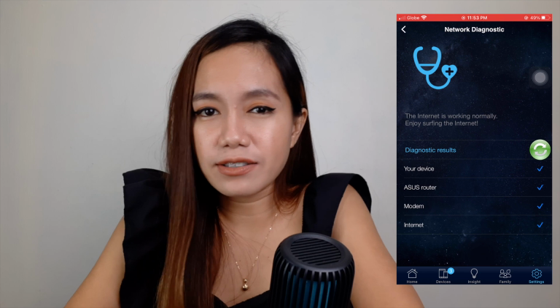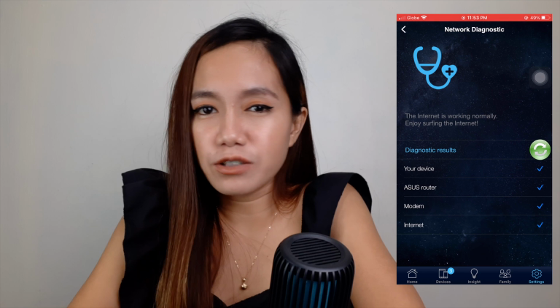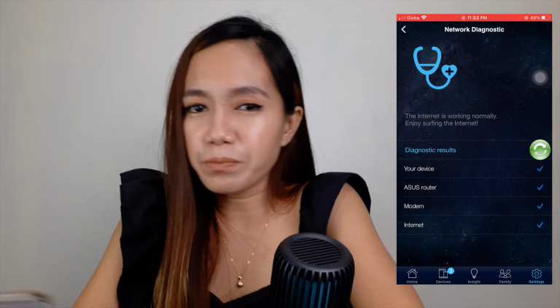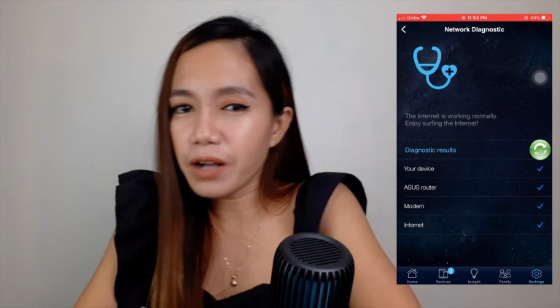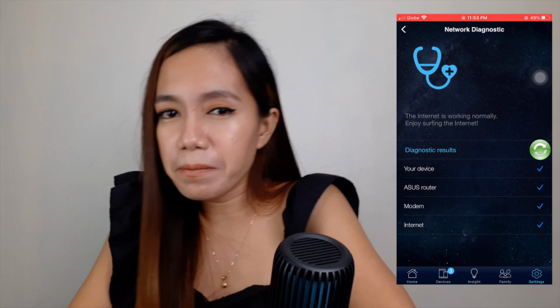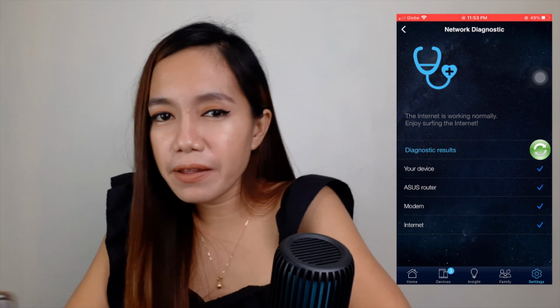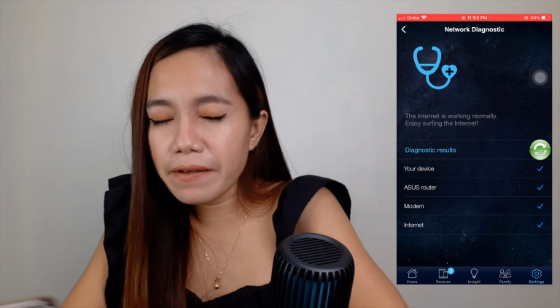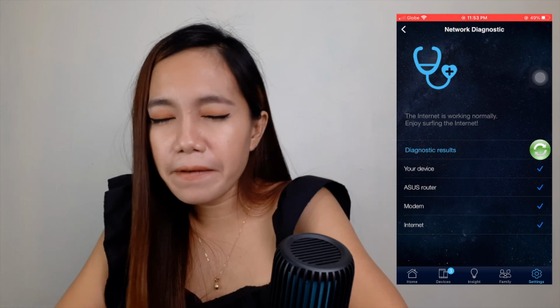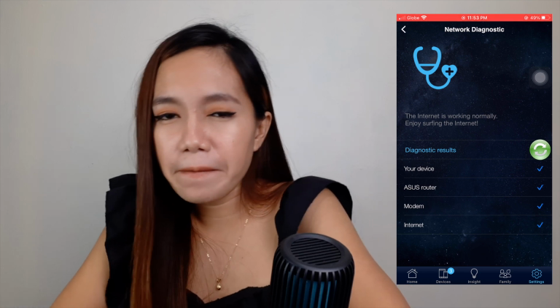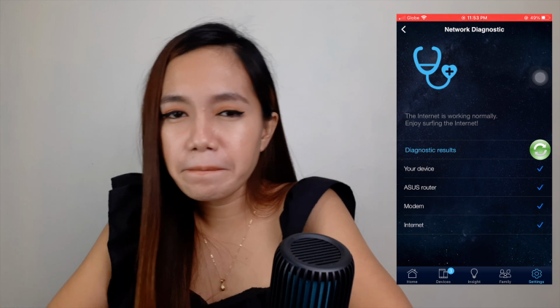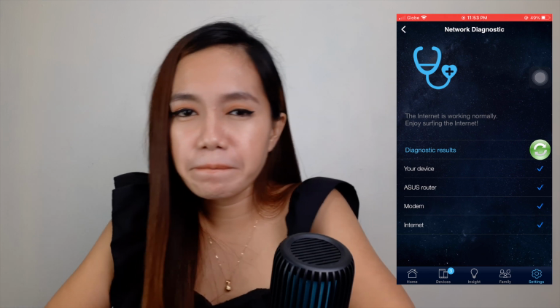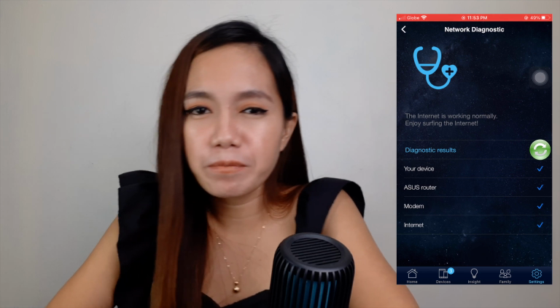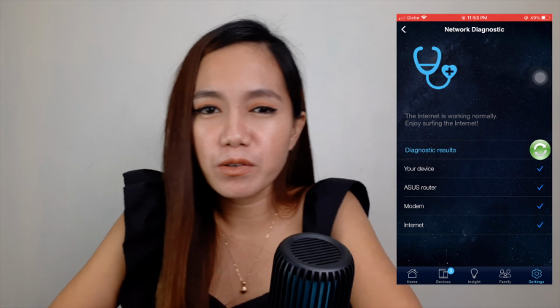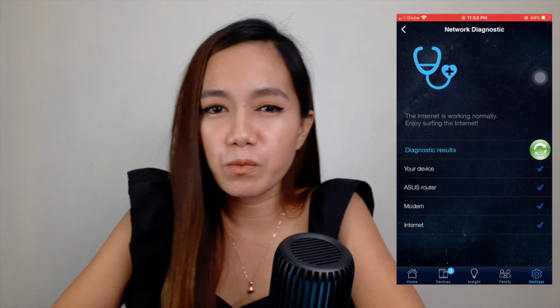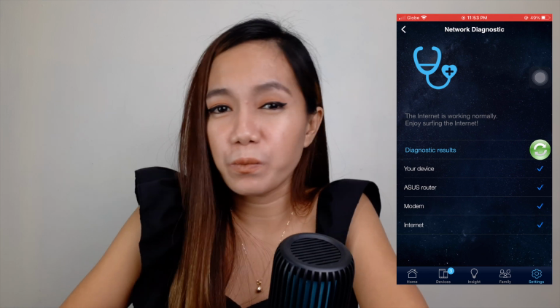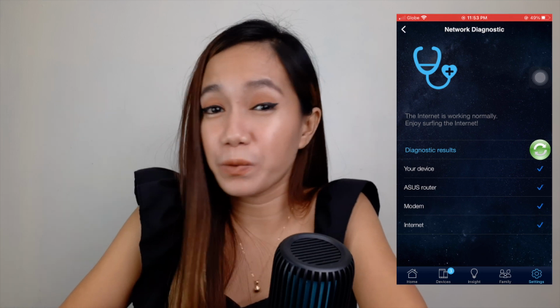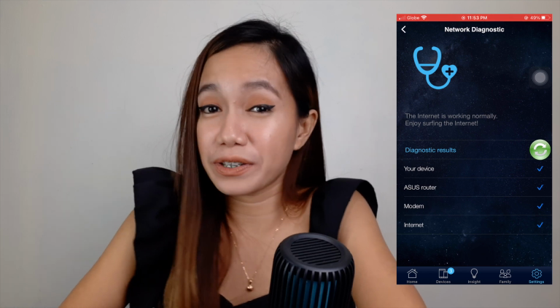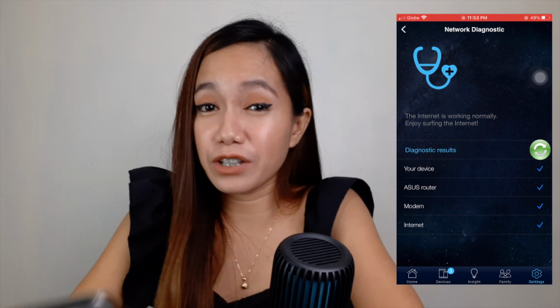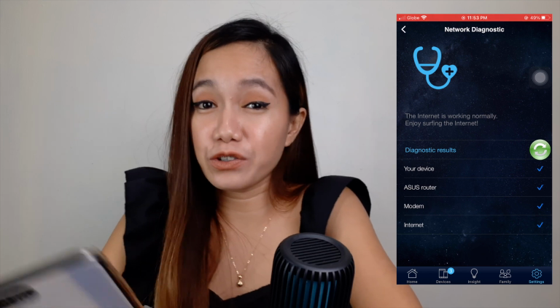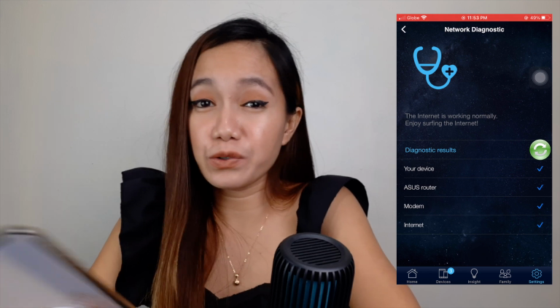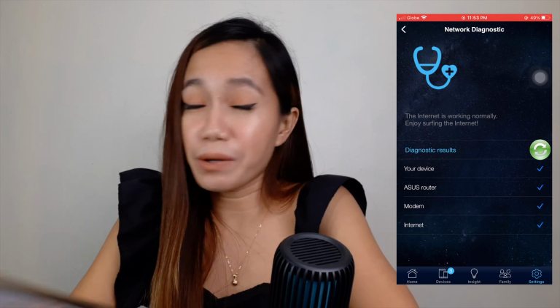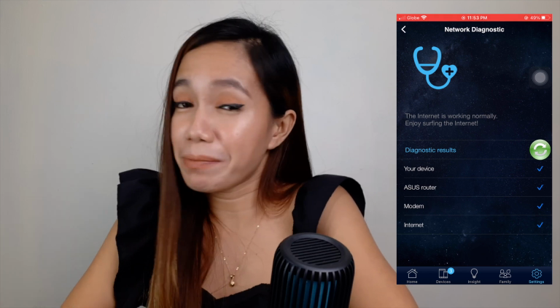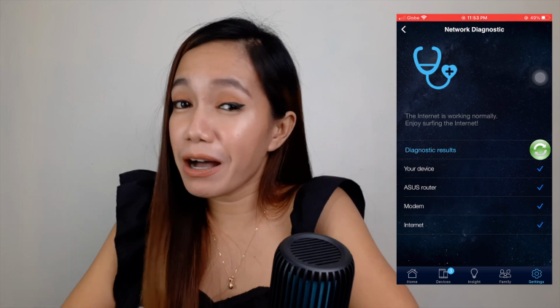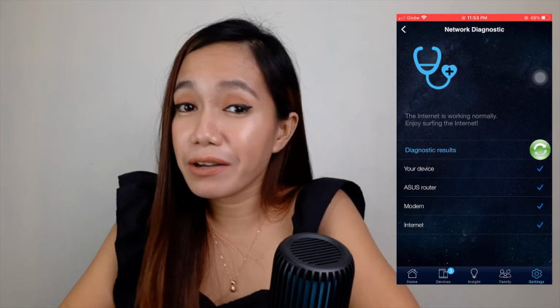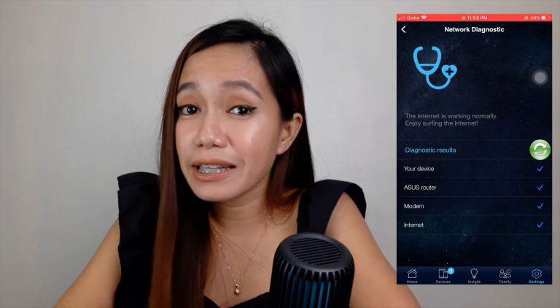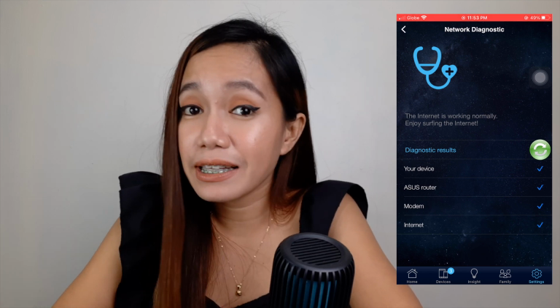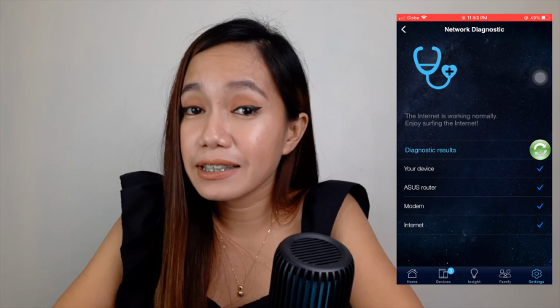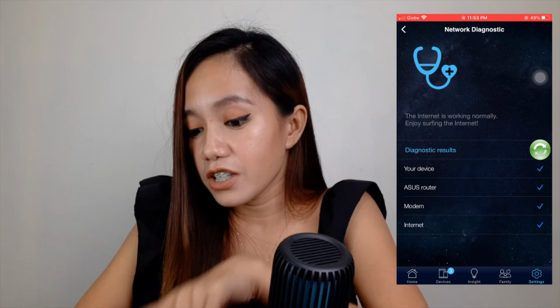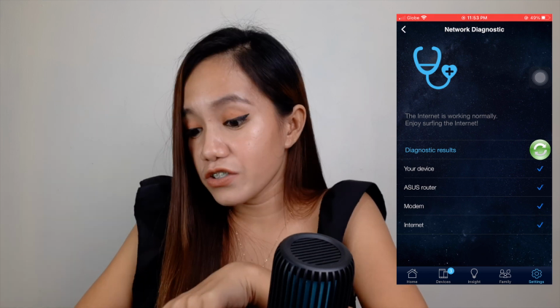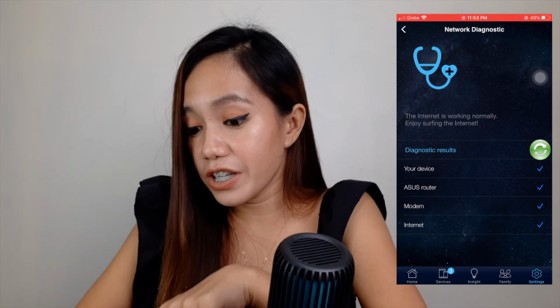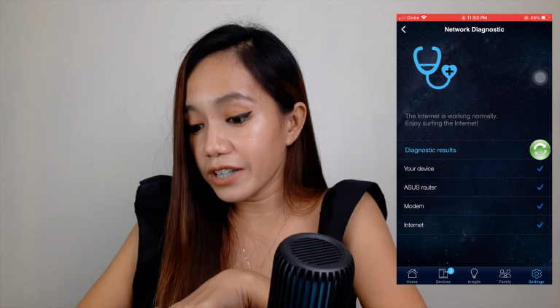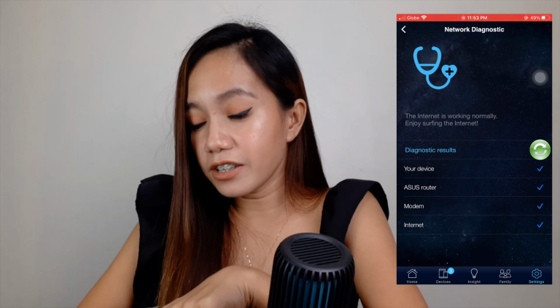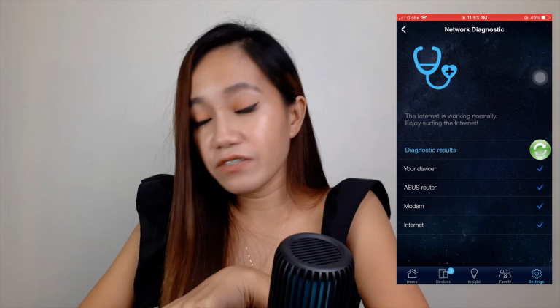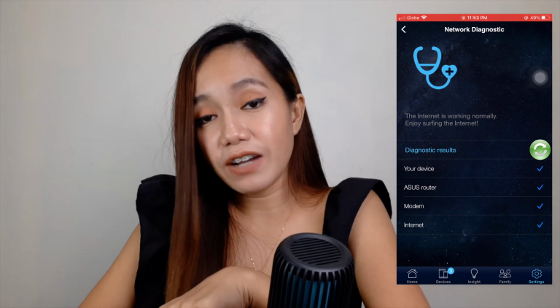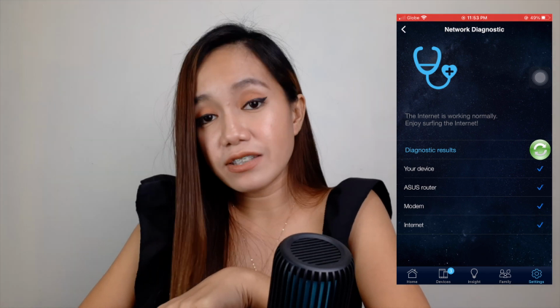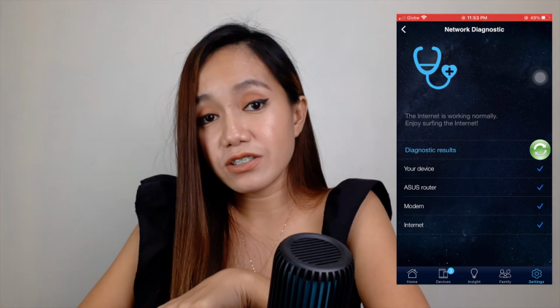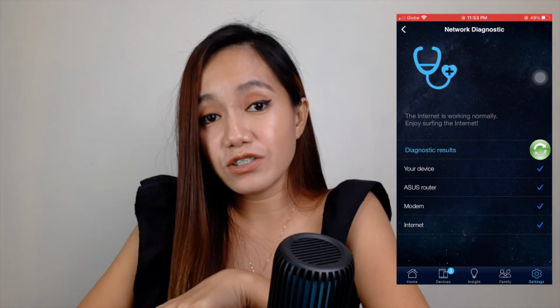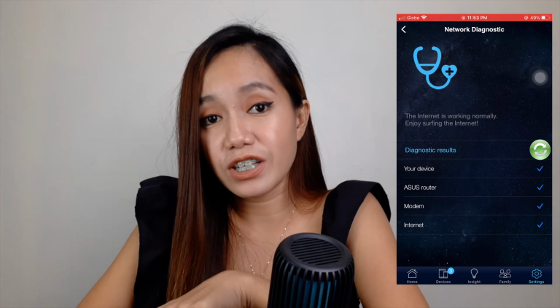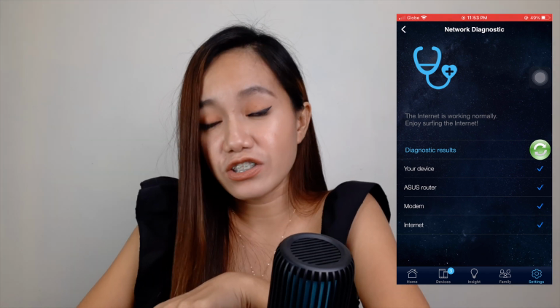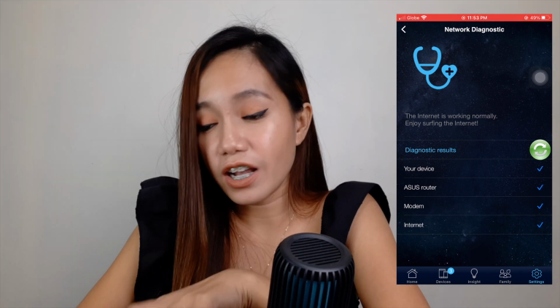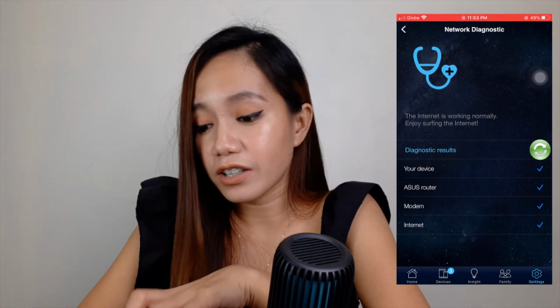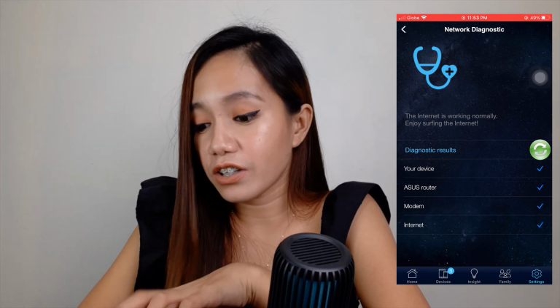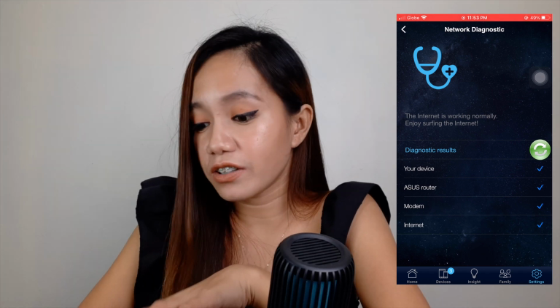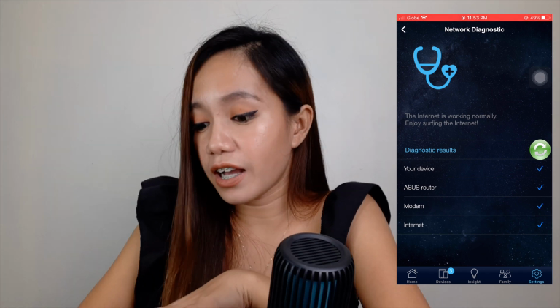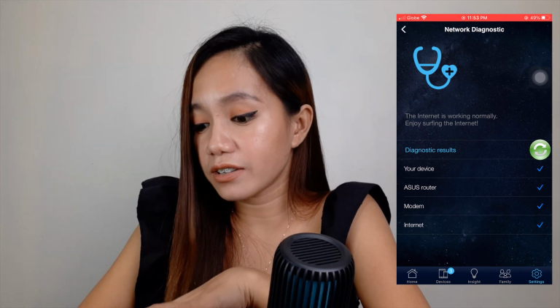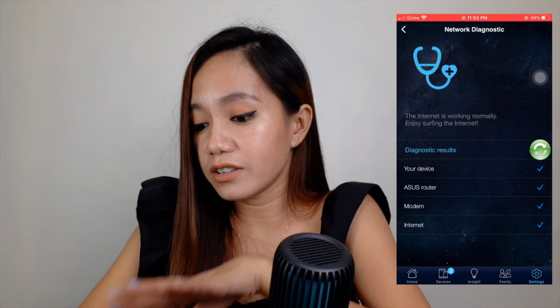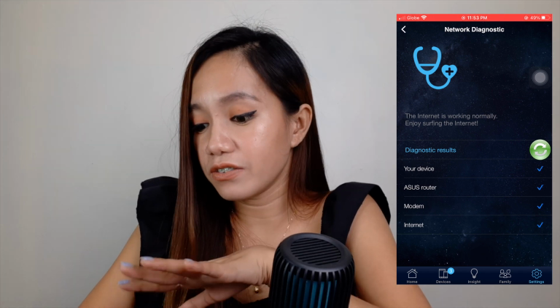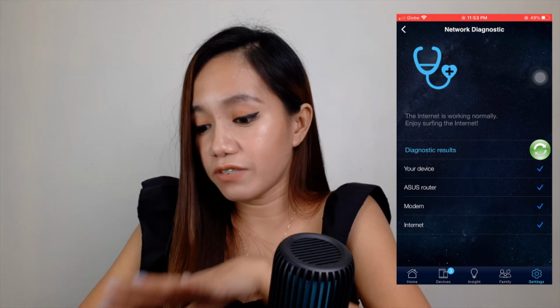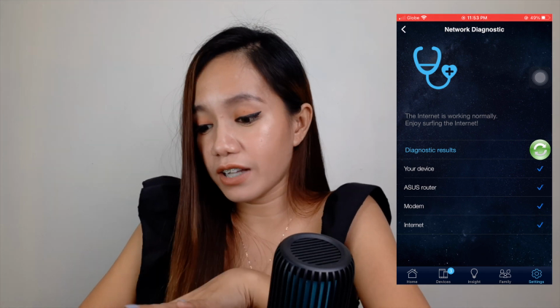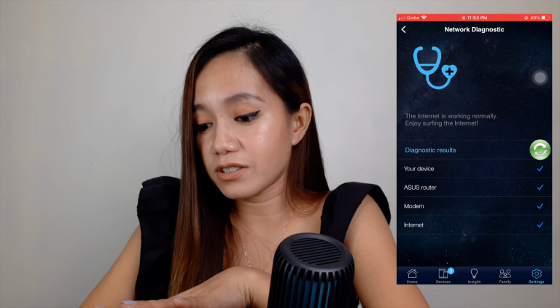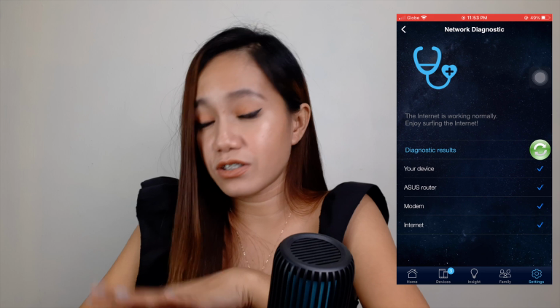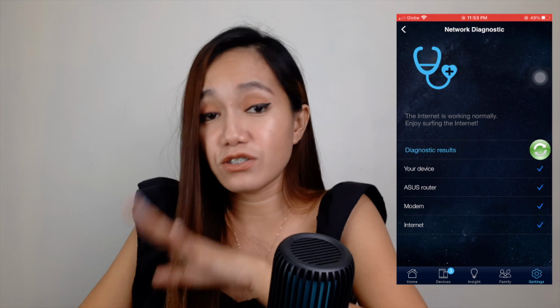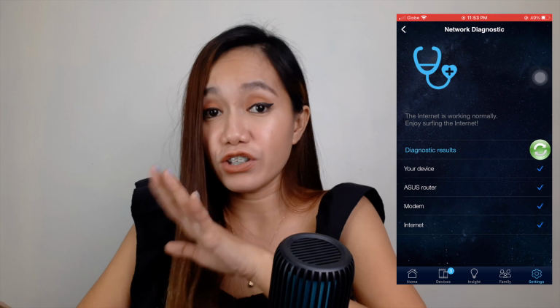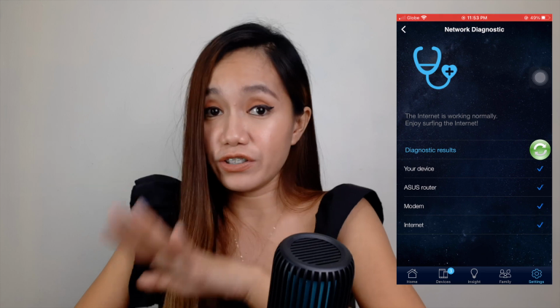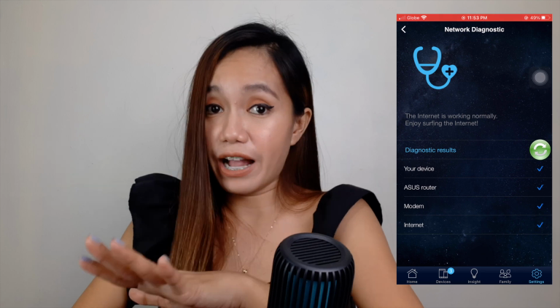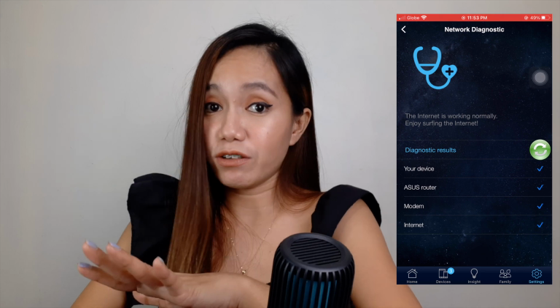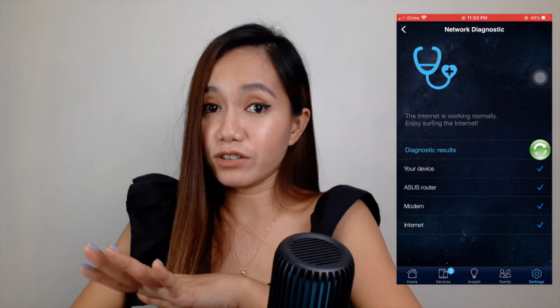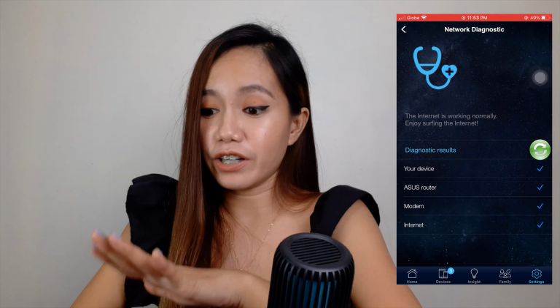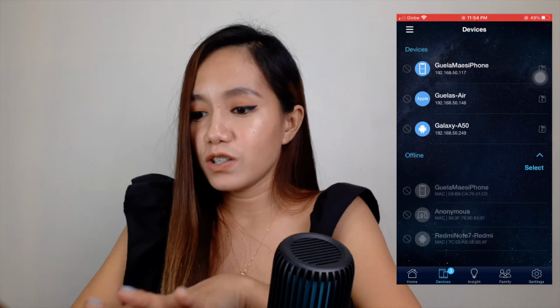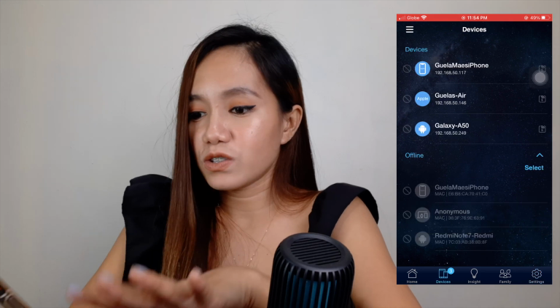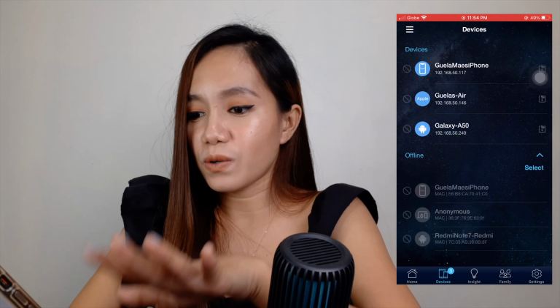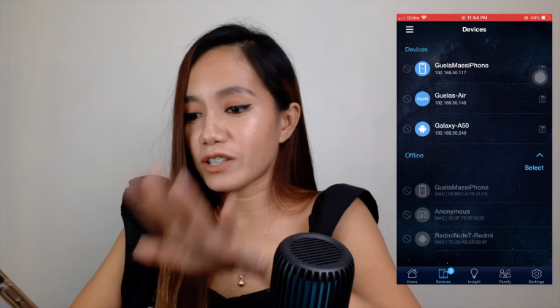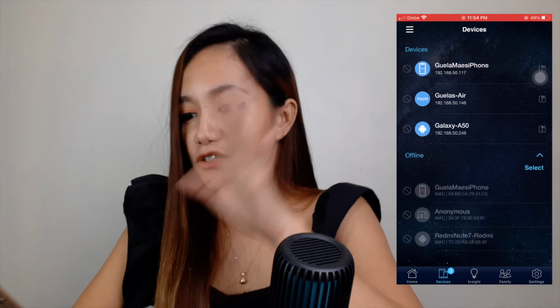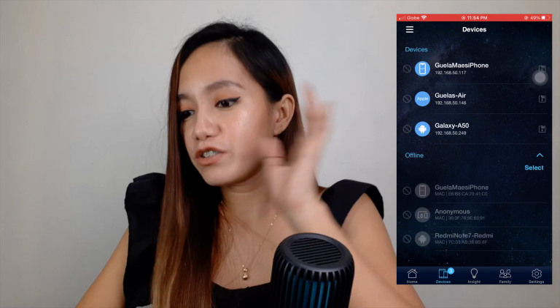I was really wondering why I can't connect.